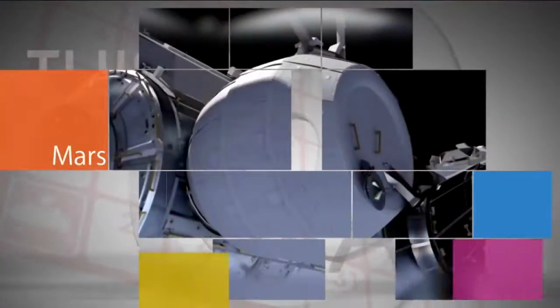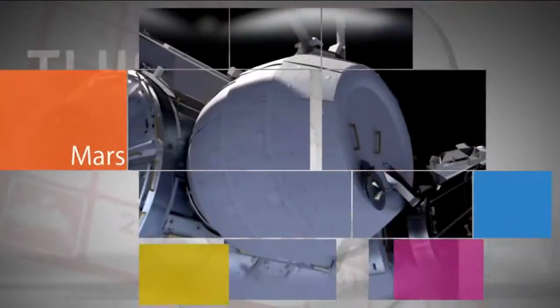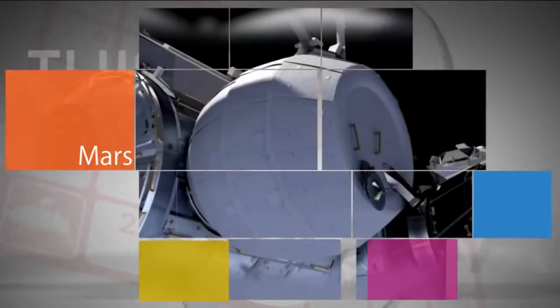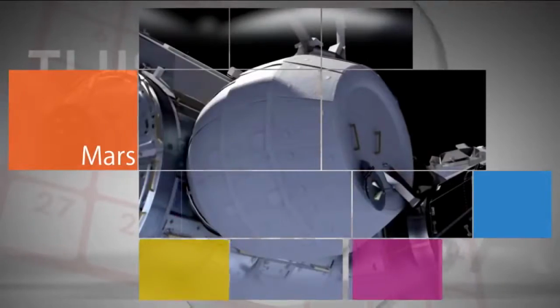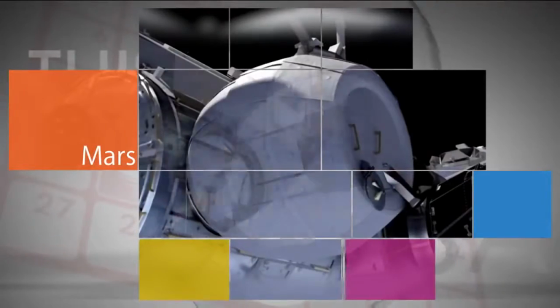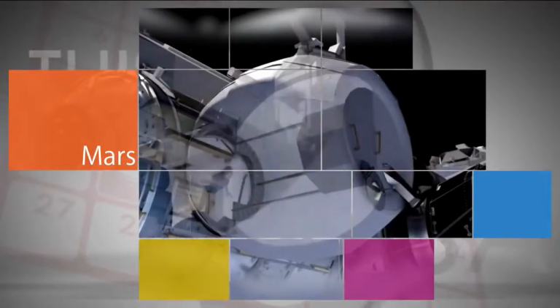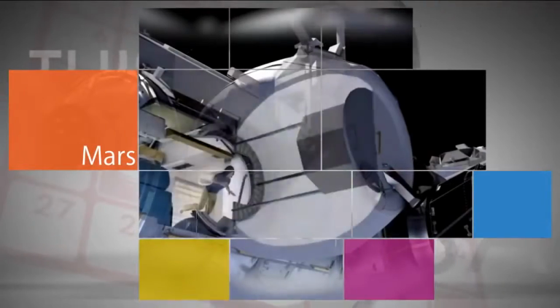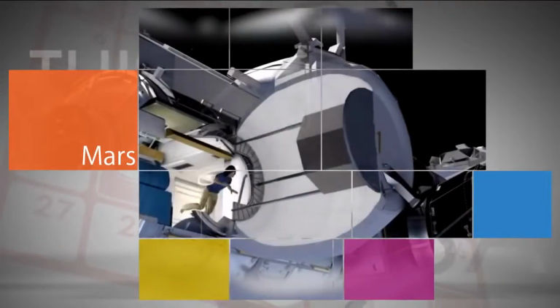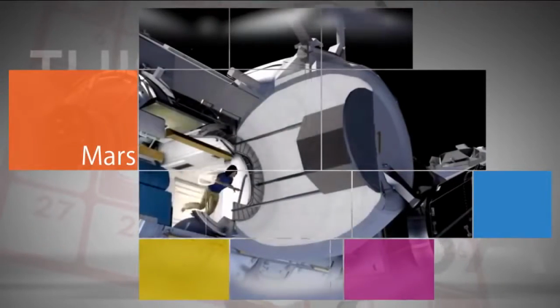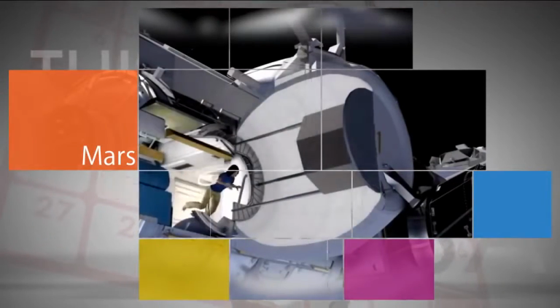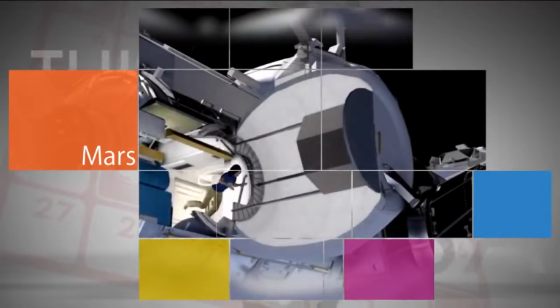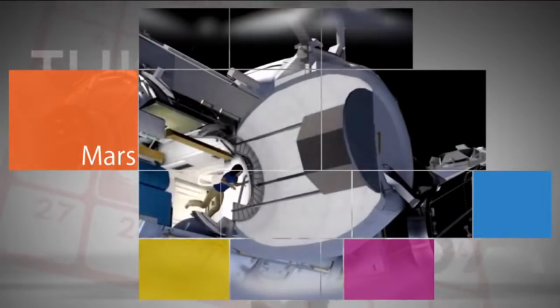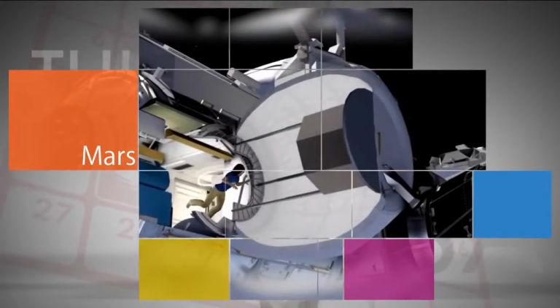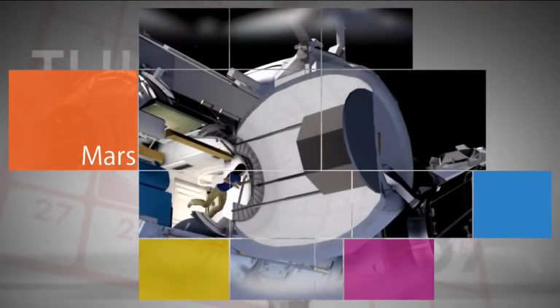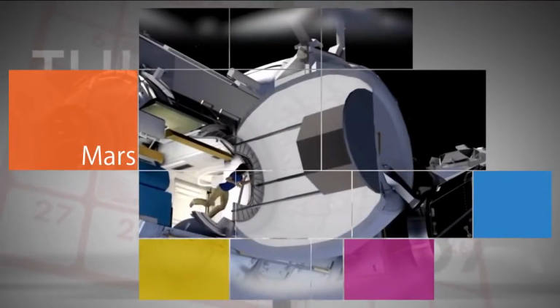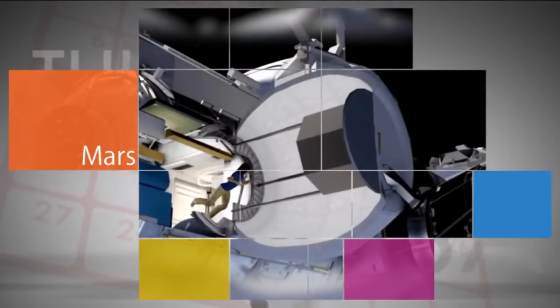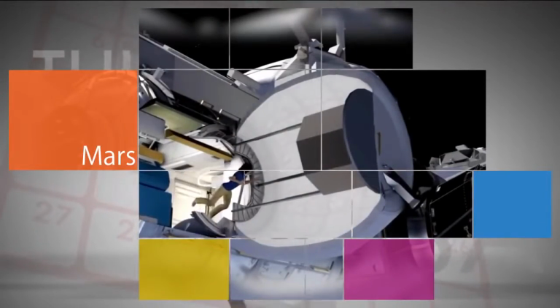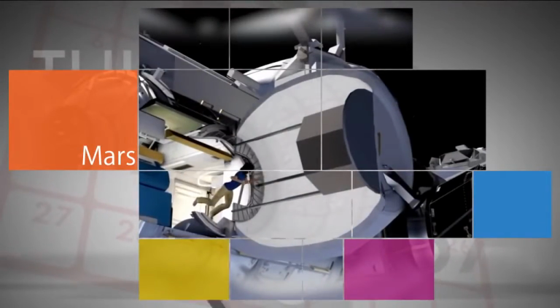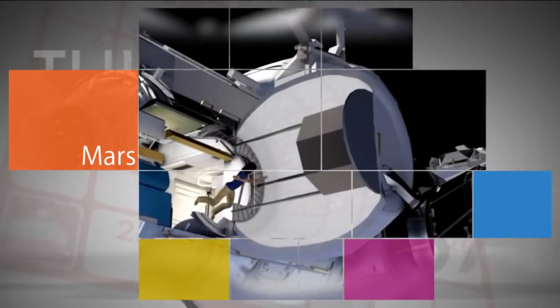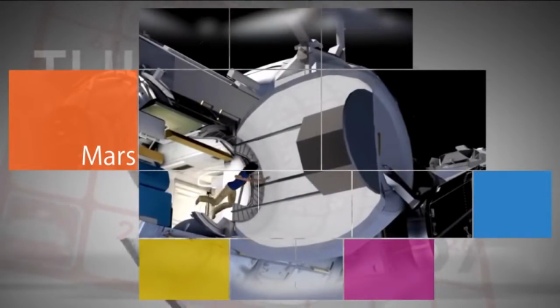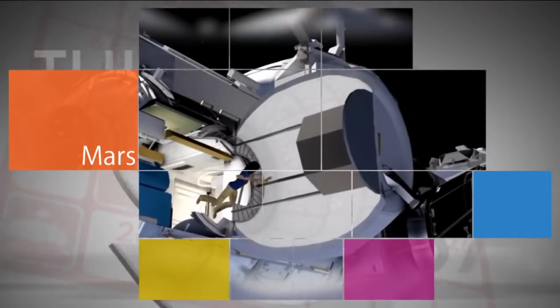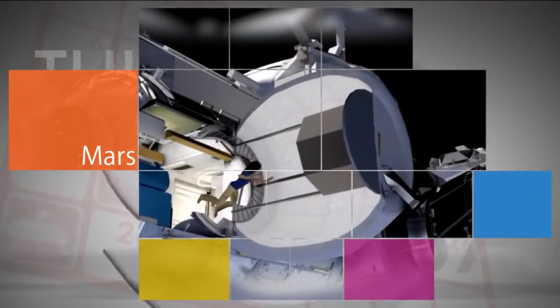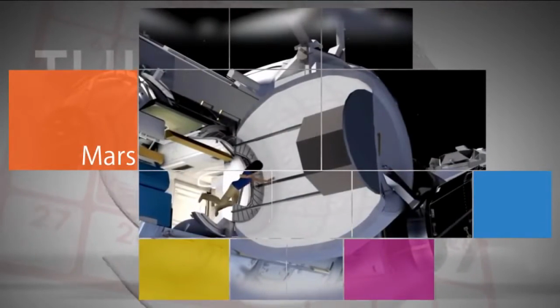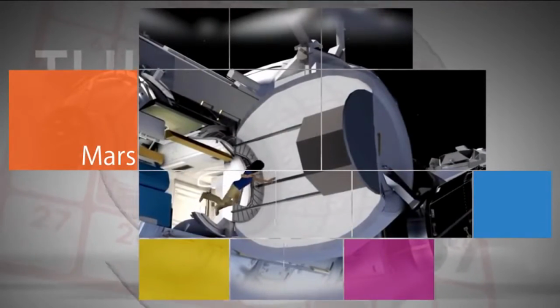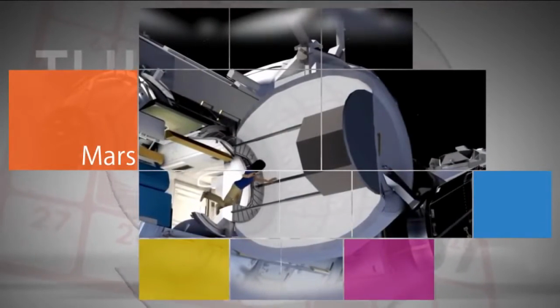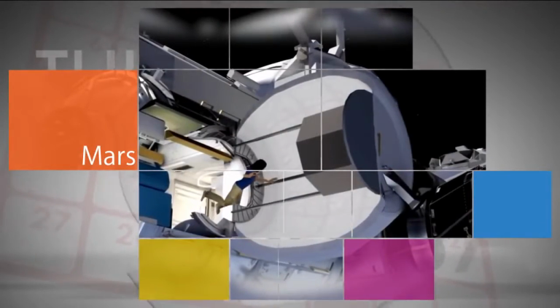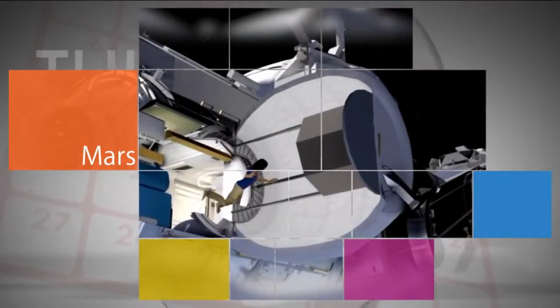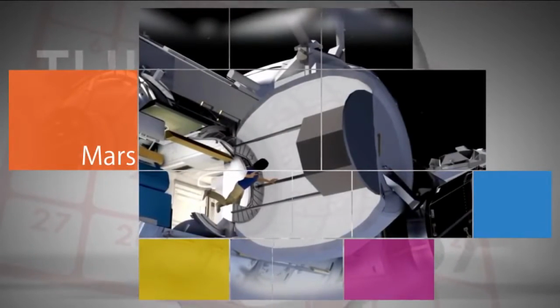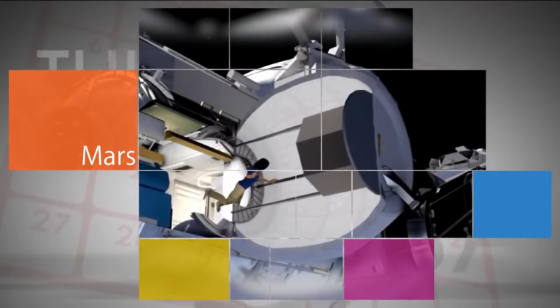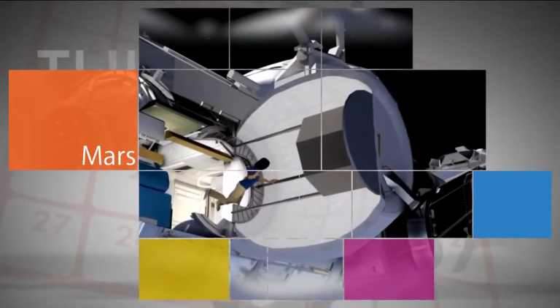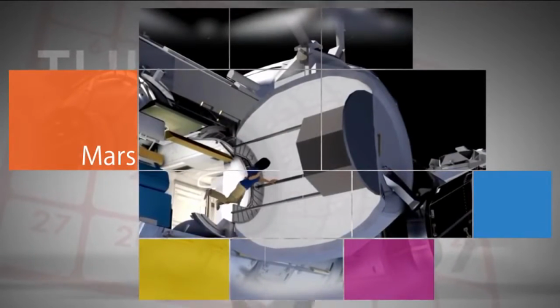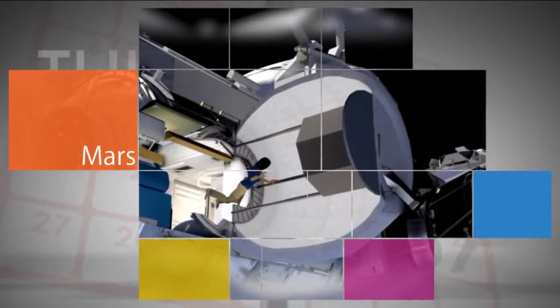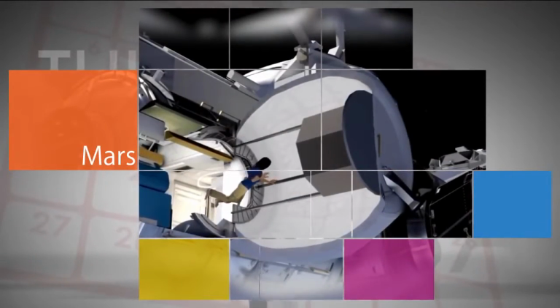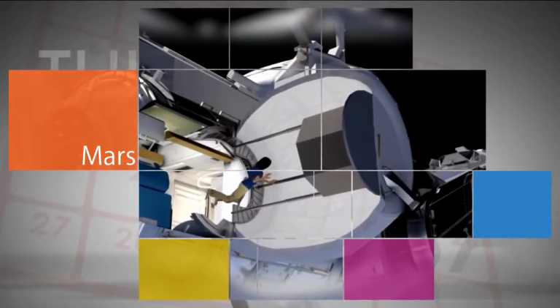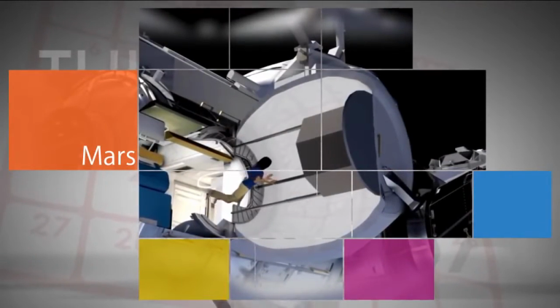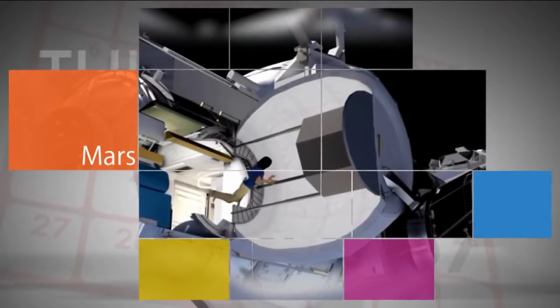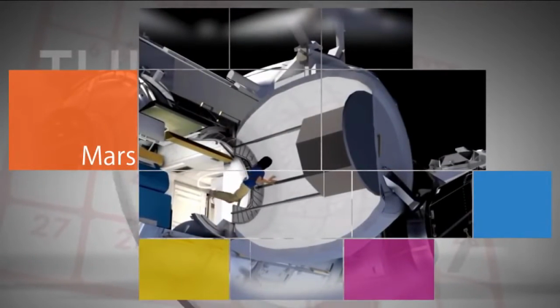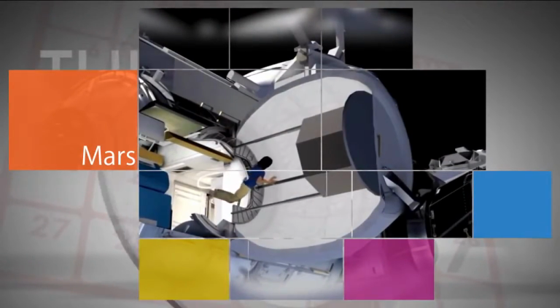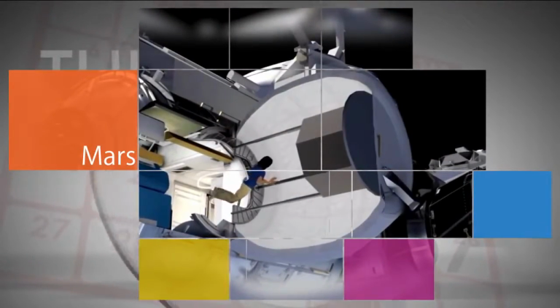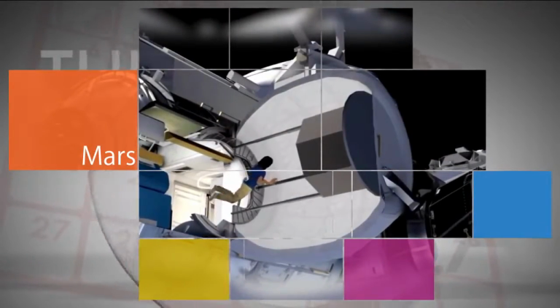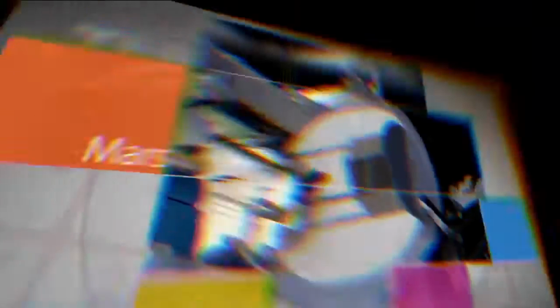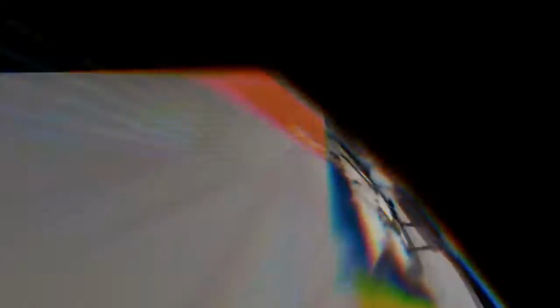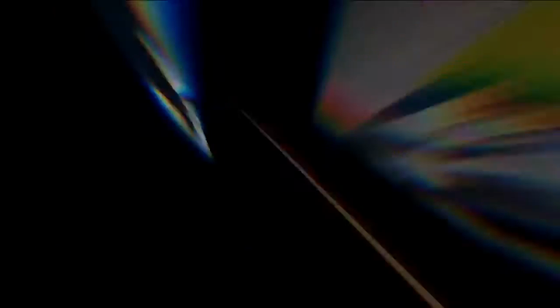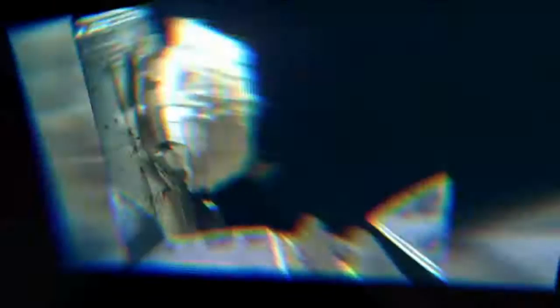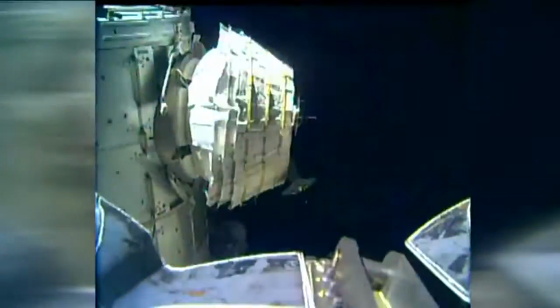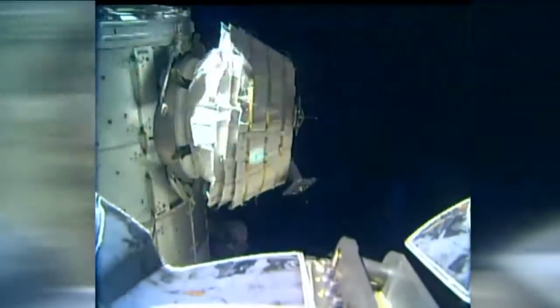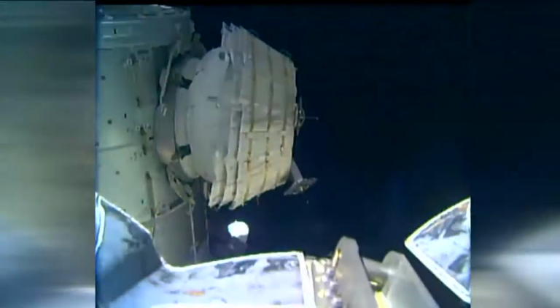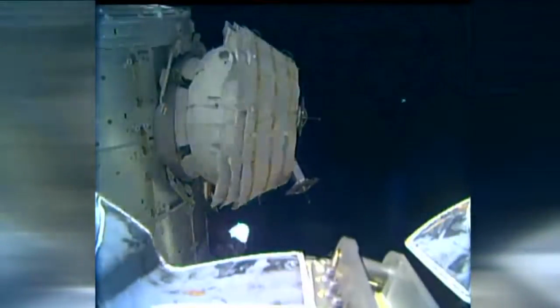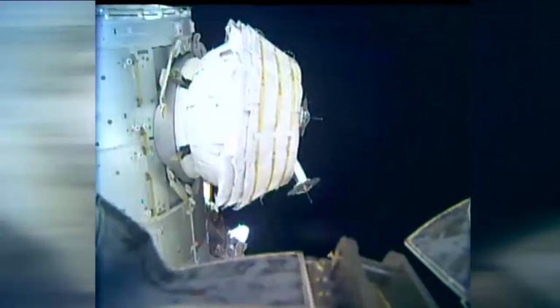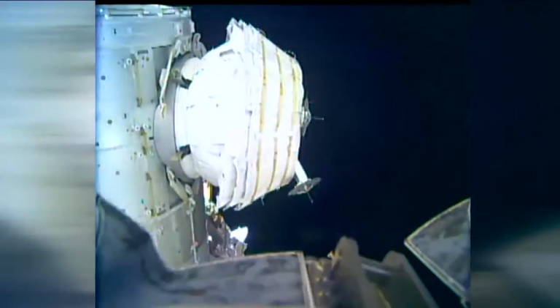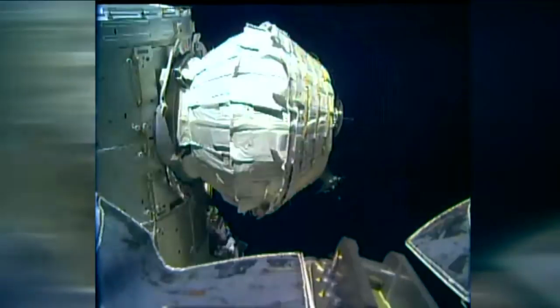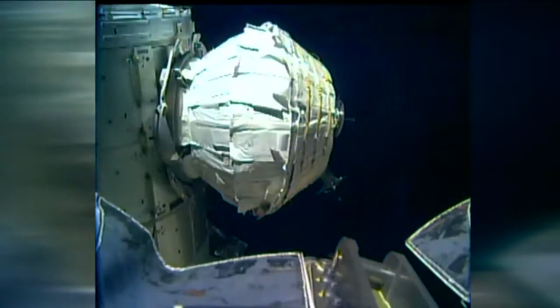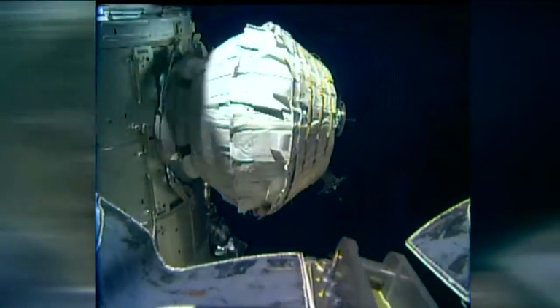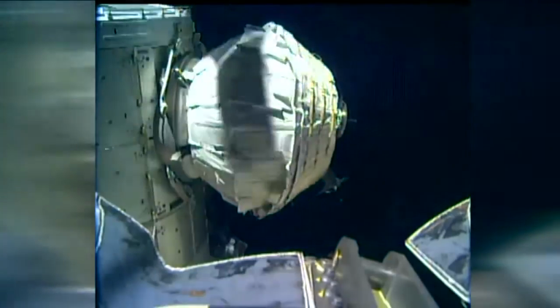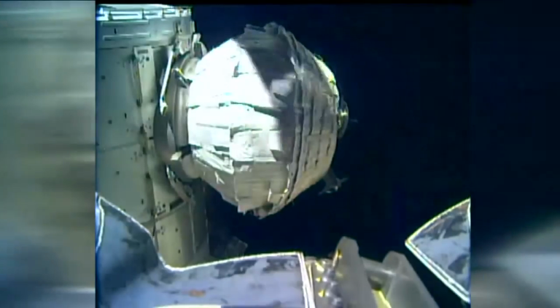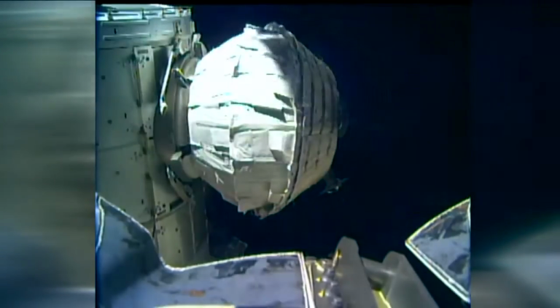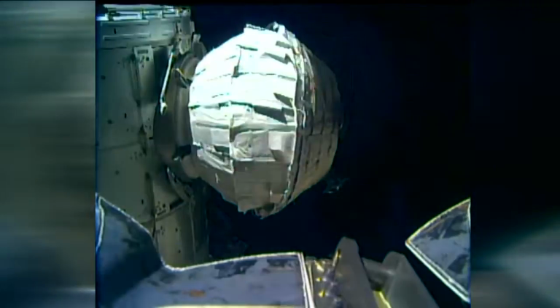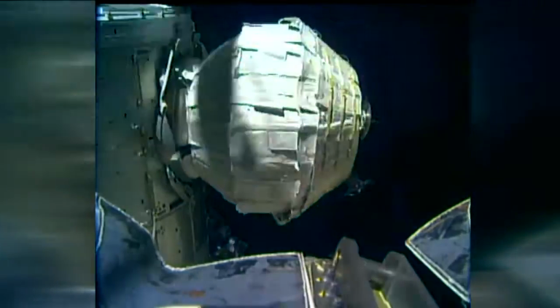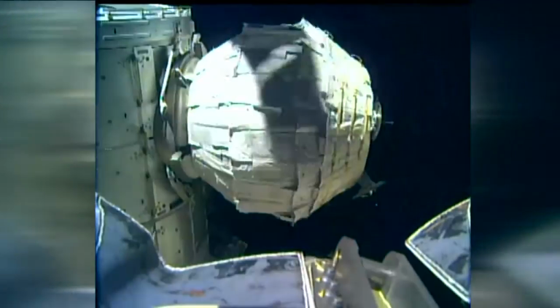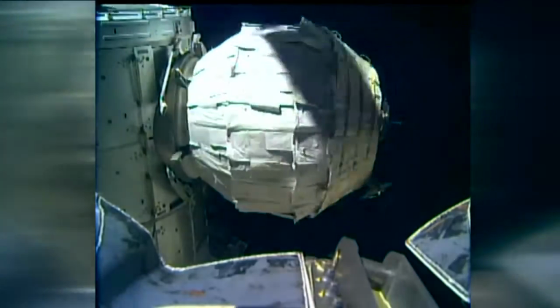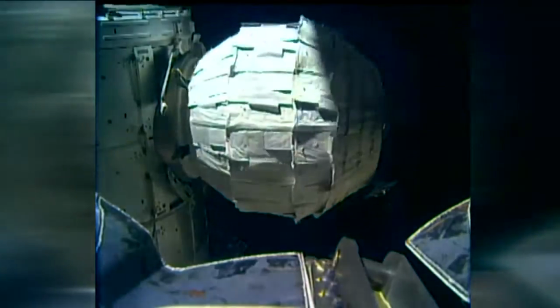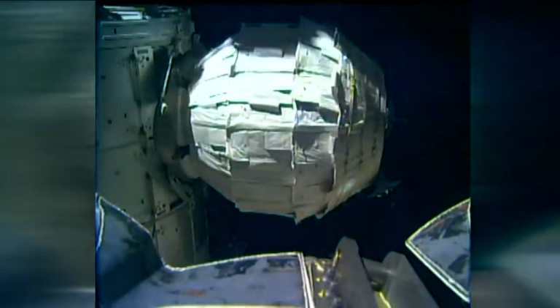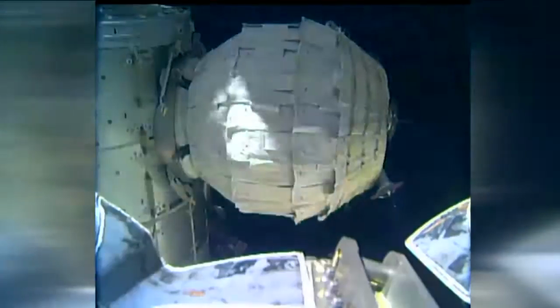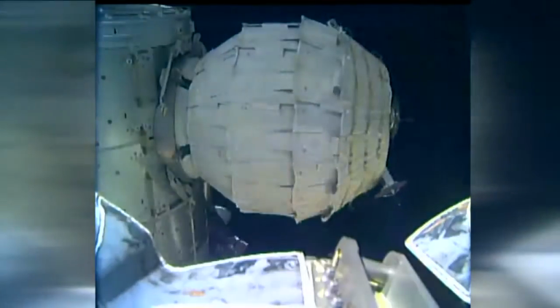The Bigelow Expandable Activity Module, or BEAM, was one of the technology demonstrations delivered to the space station in April.